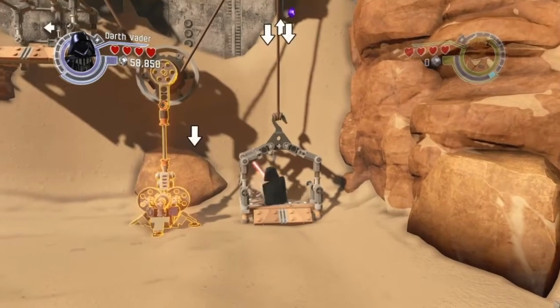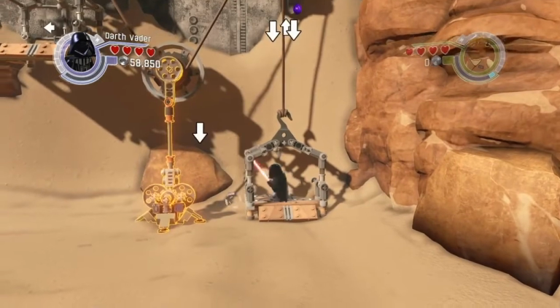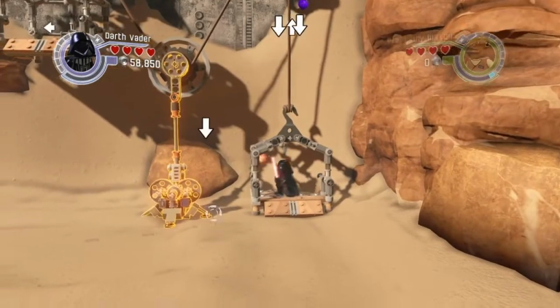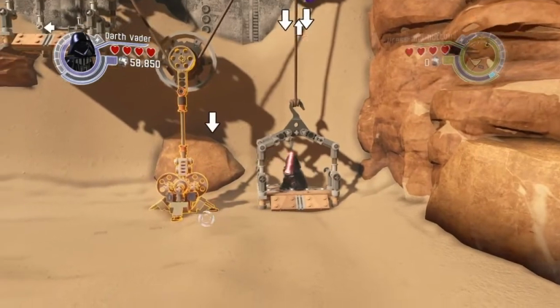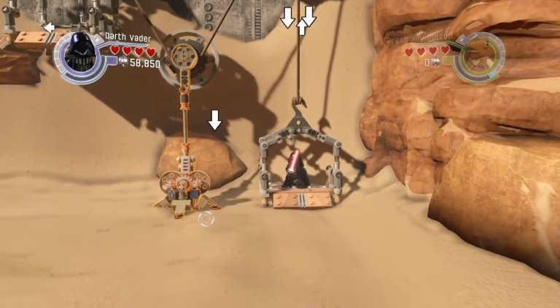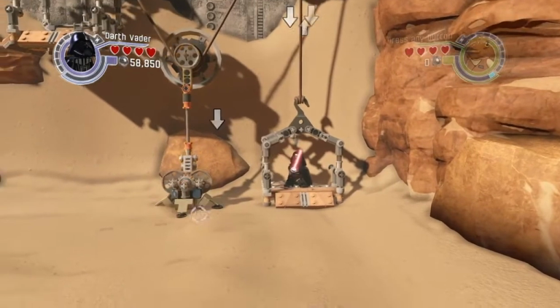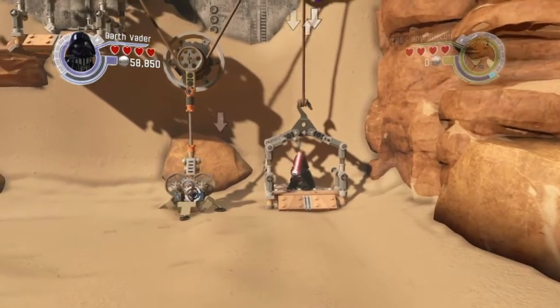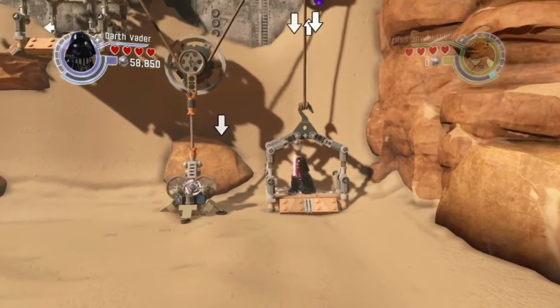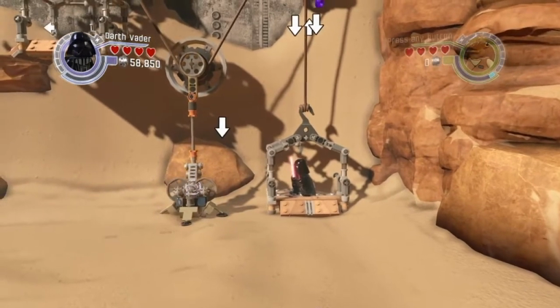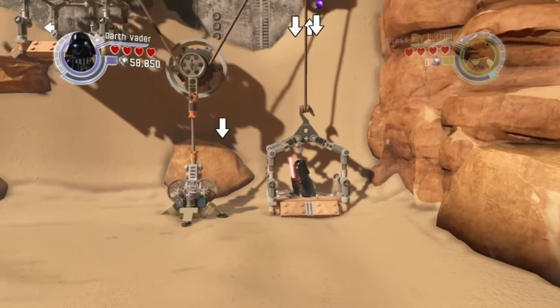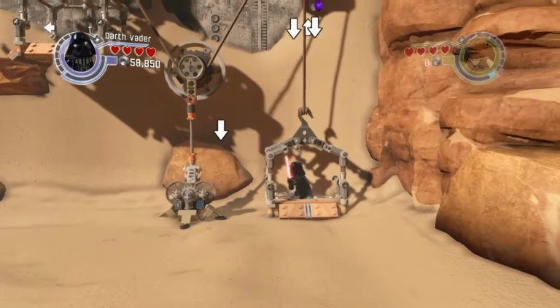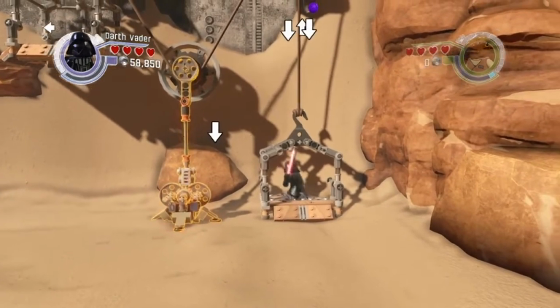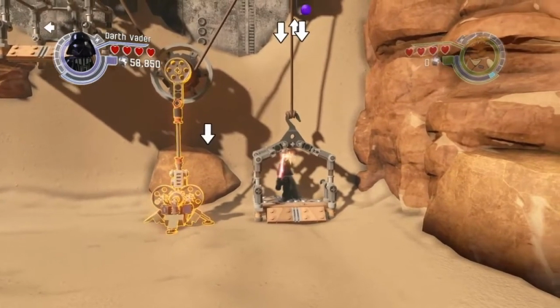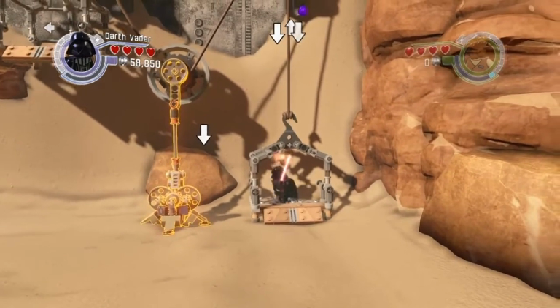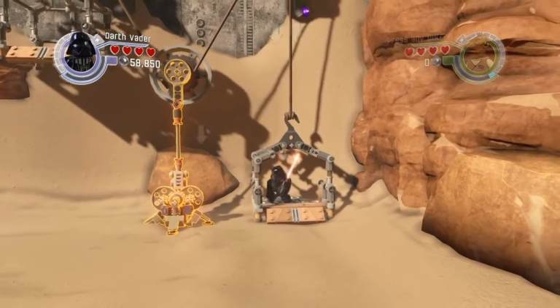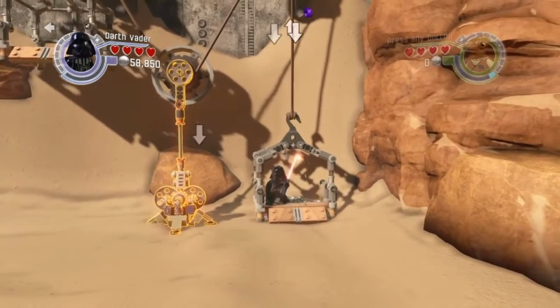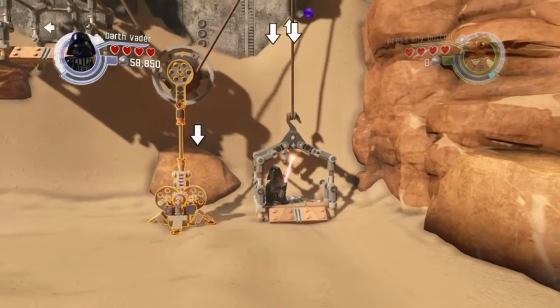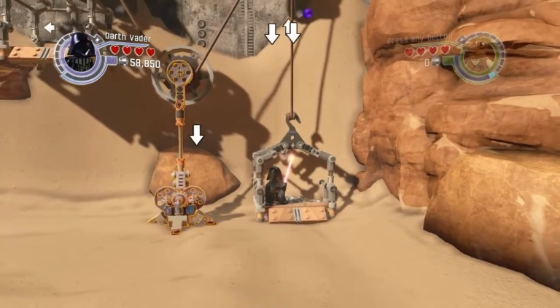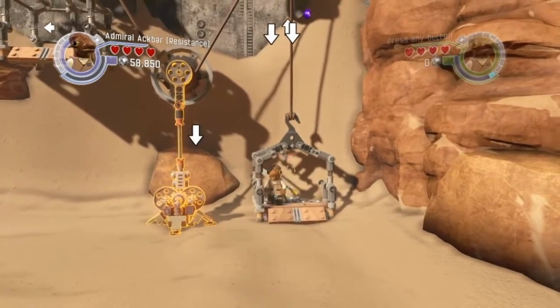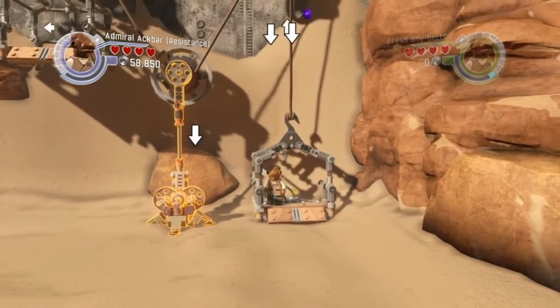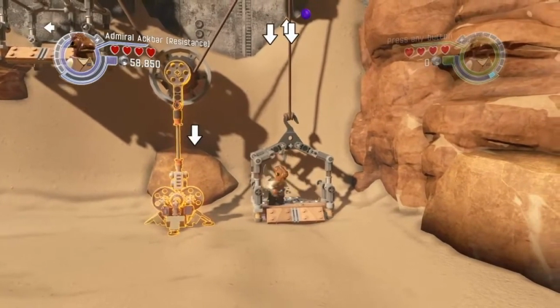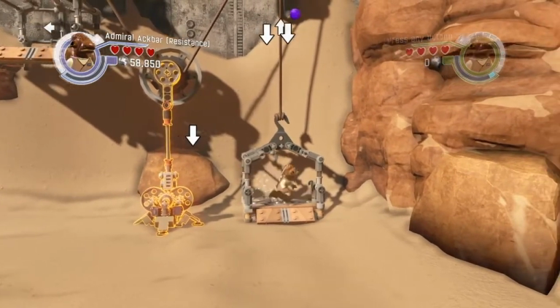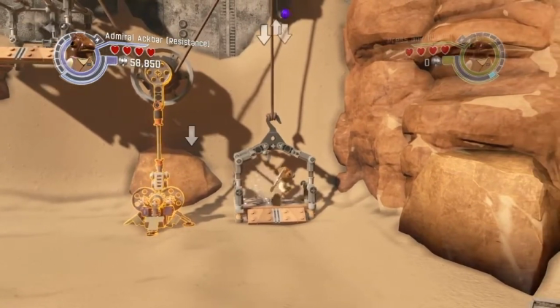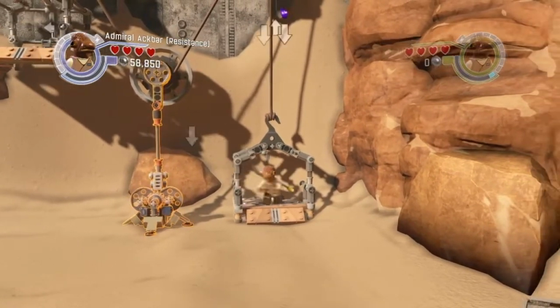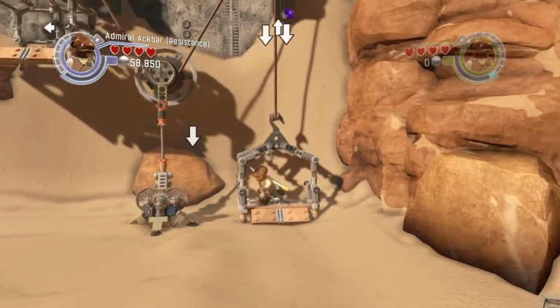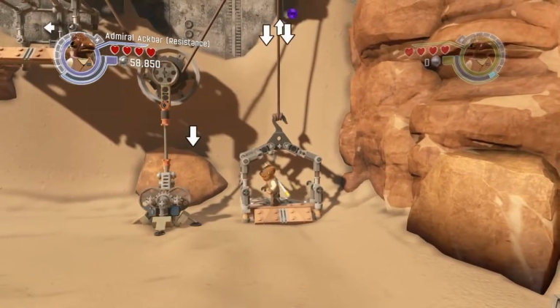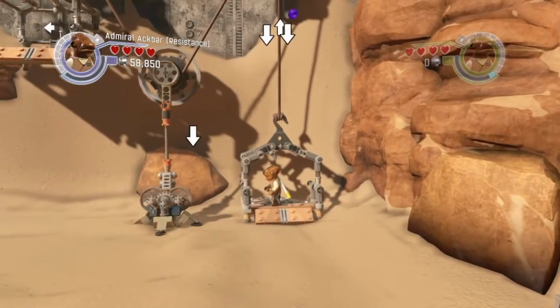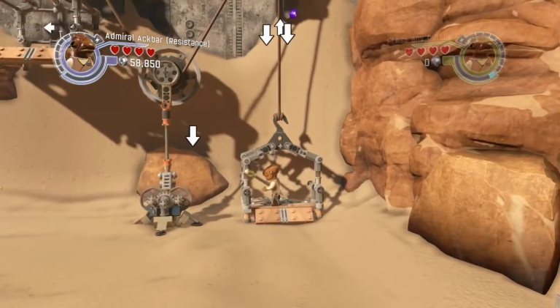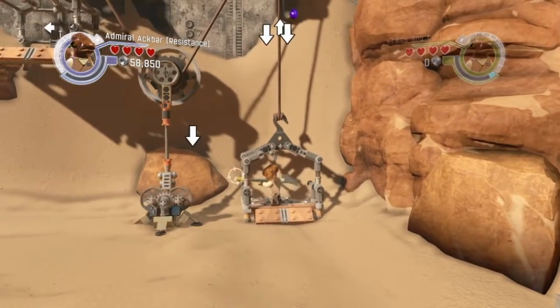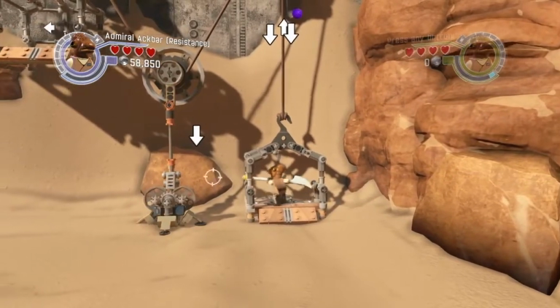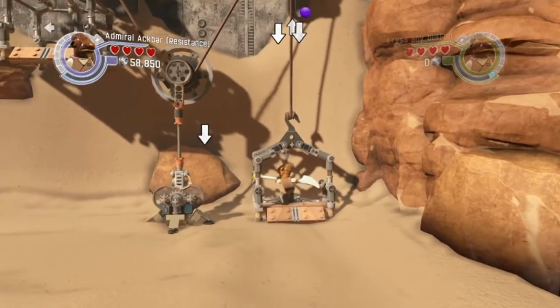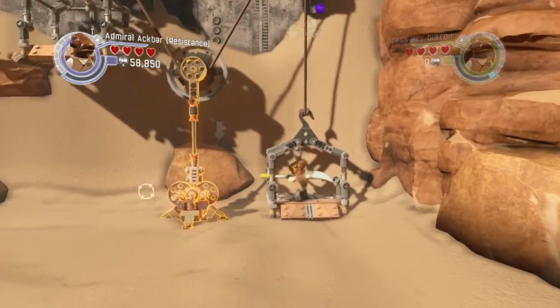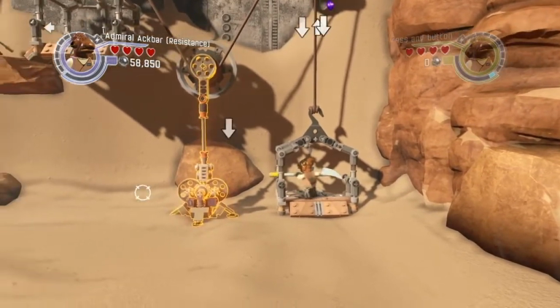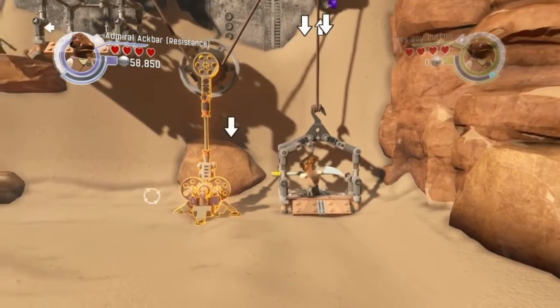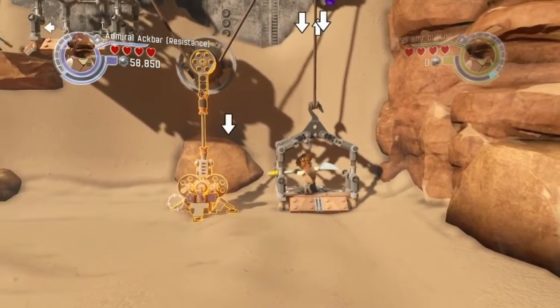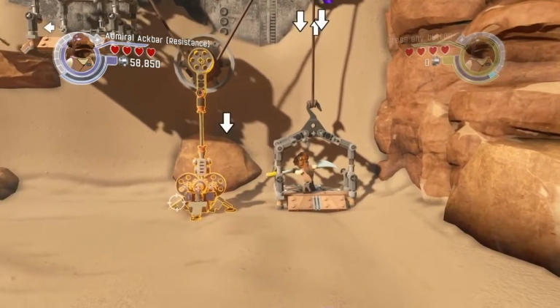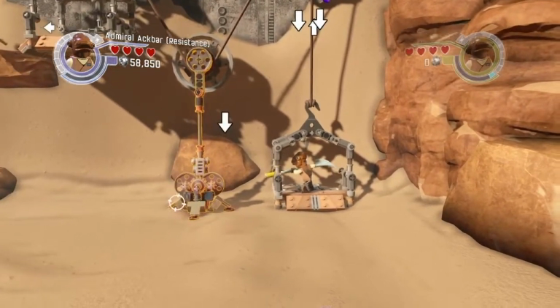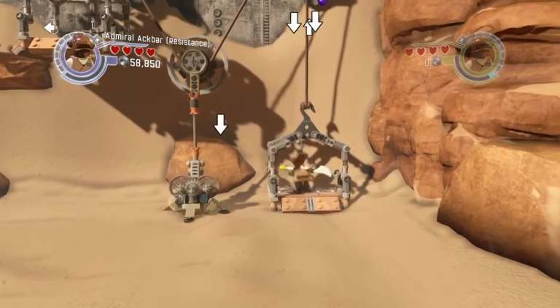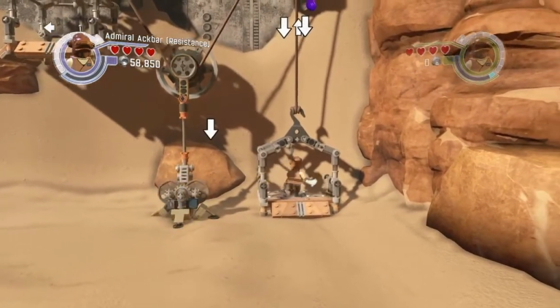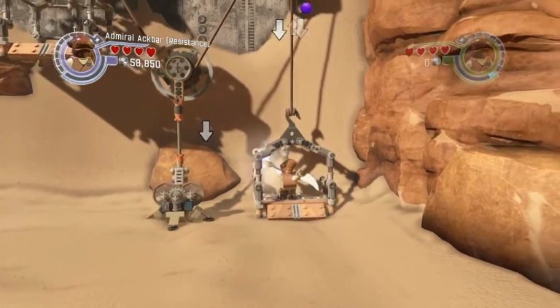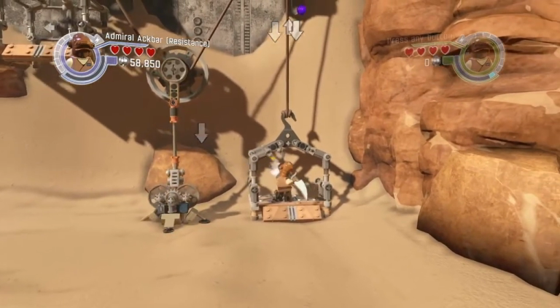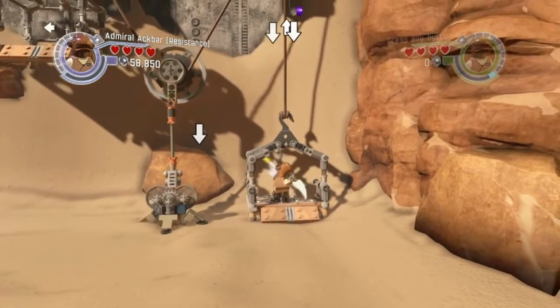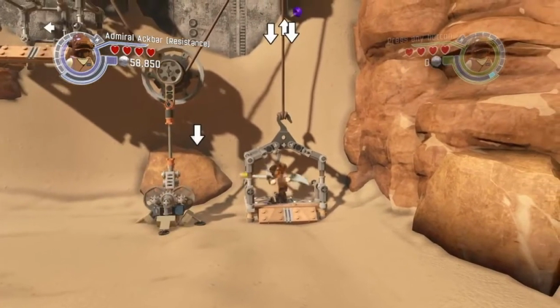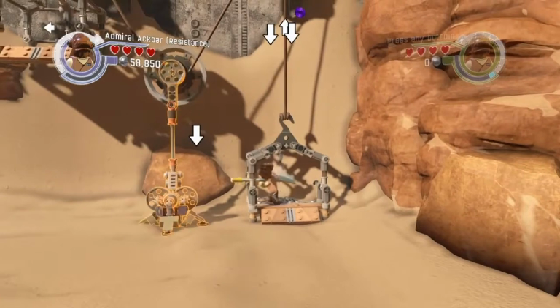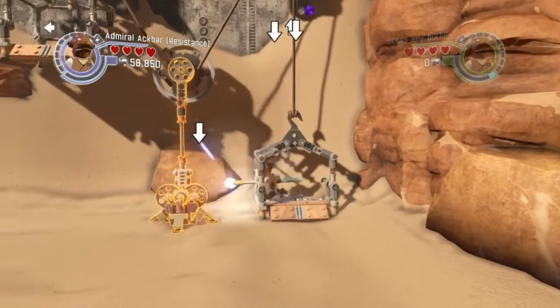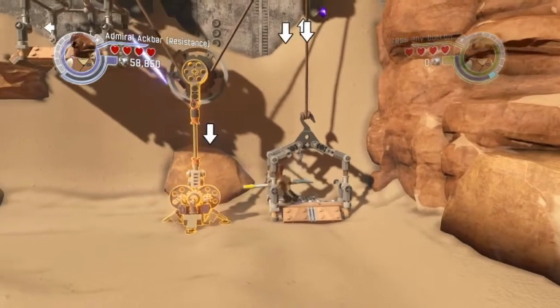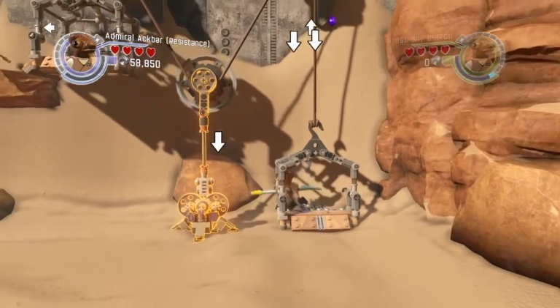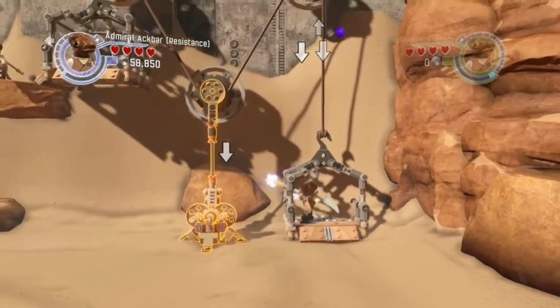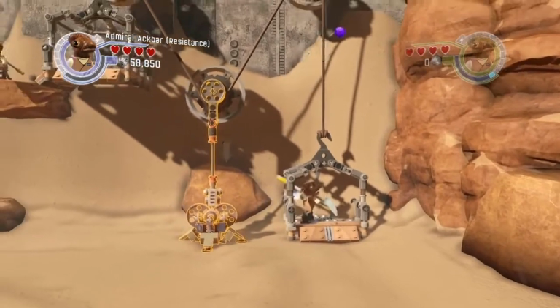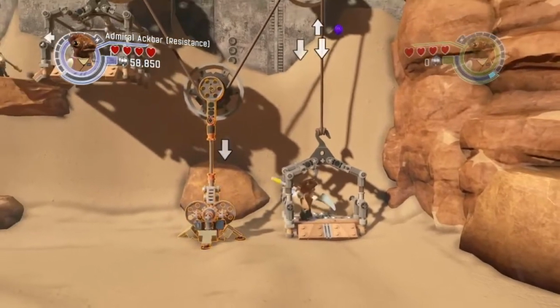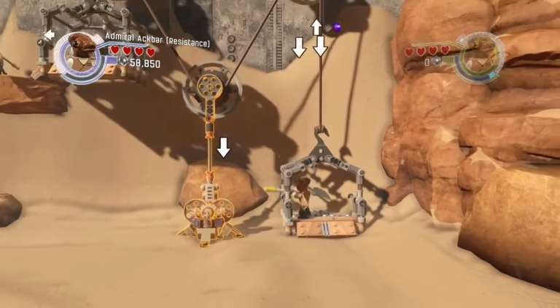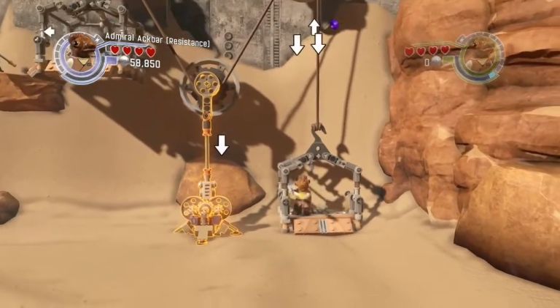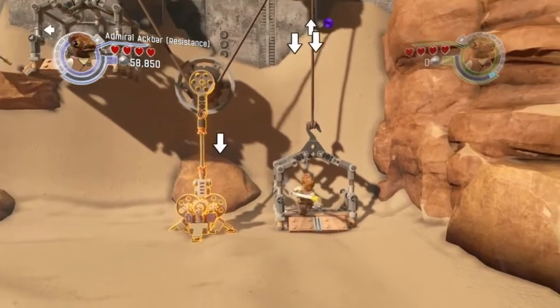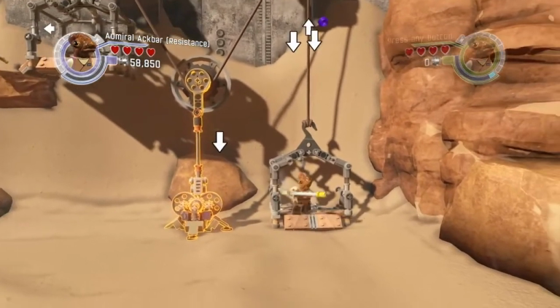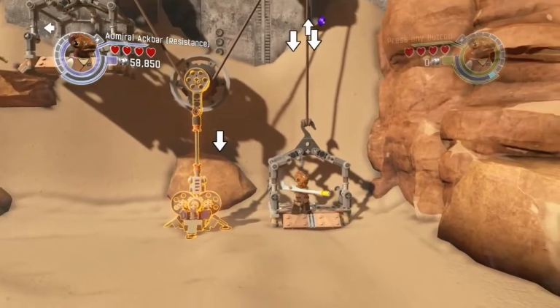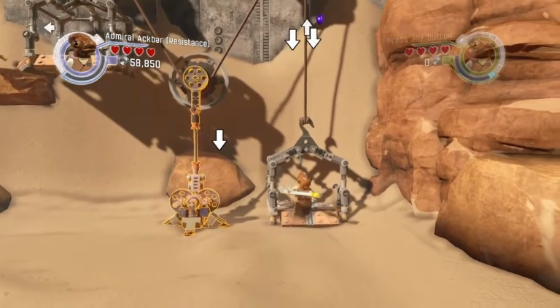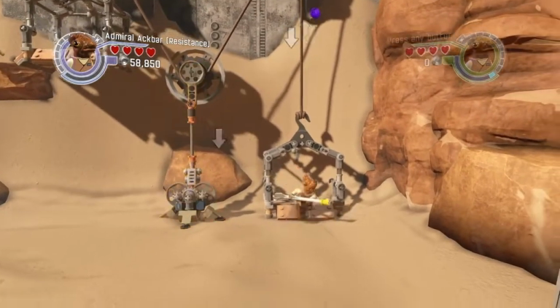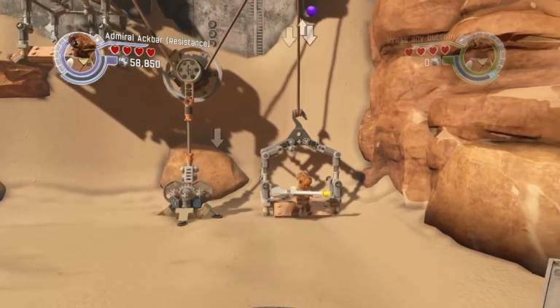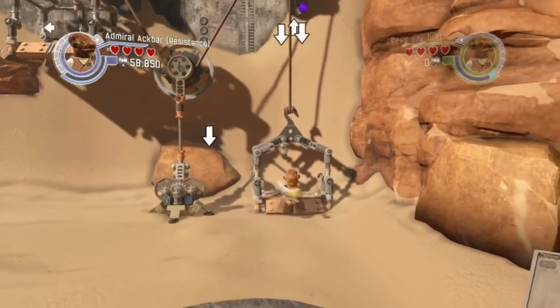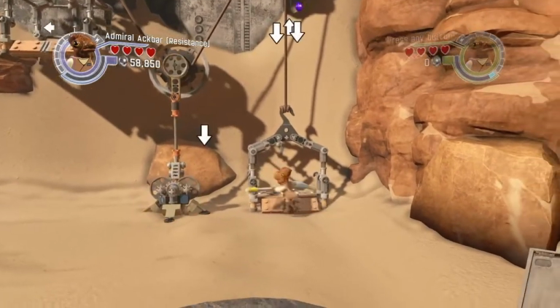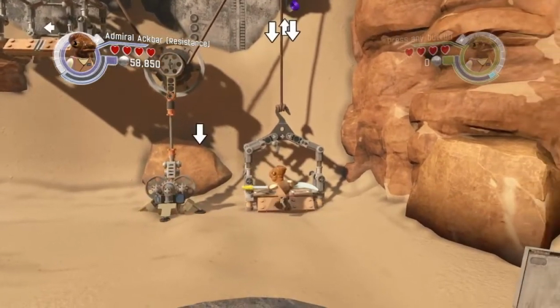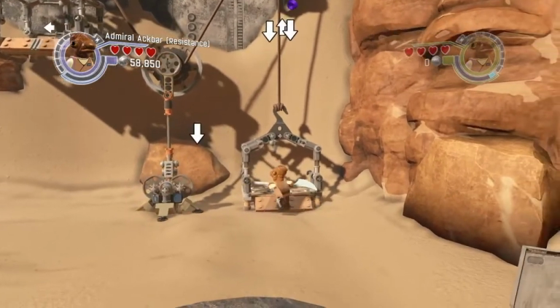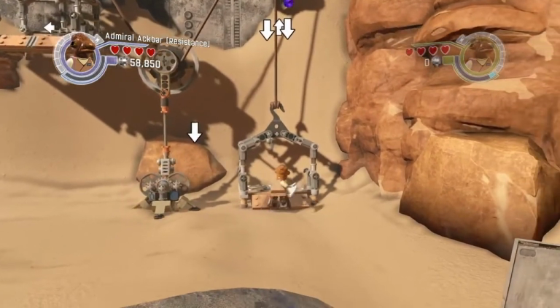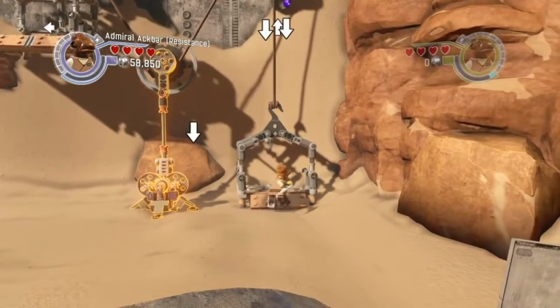My bad everyone — build that thing first. Get a character up there first, then just stand there and maybe switch to a character who can shoot and try to destroy it from there if you can.